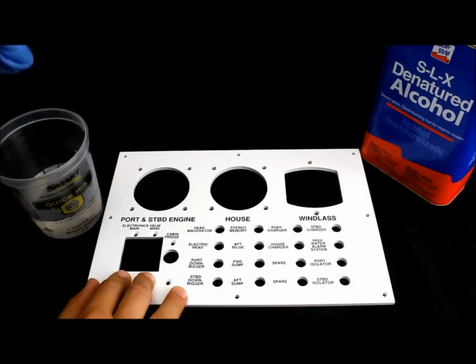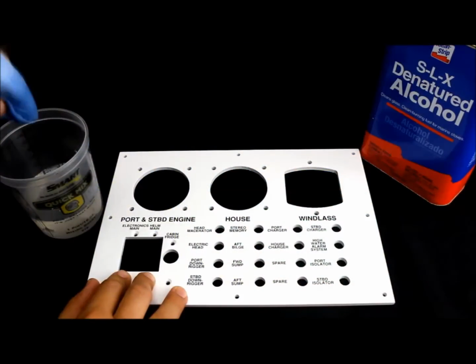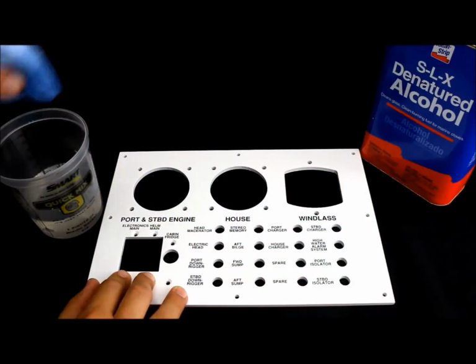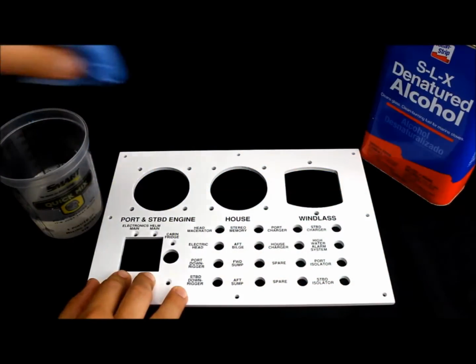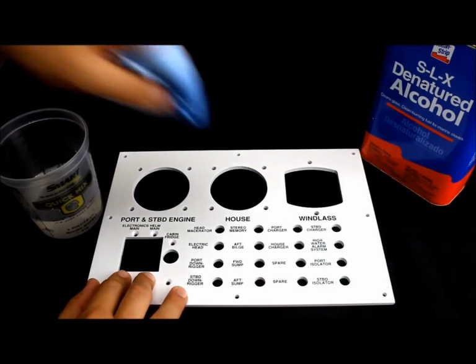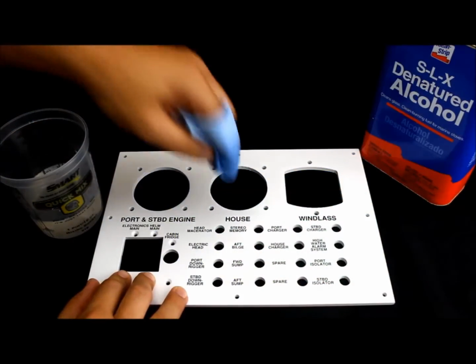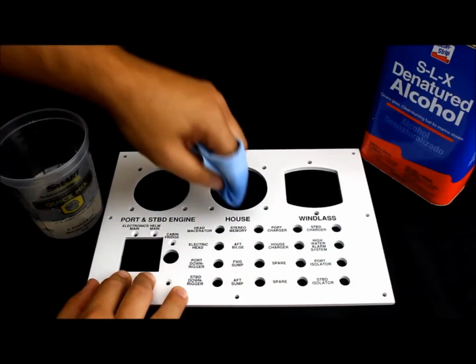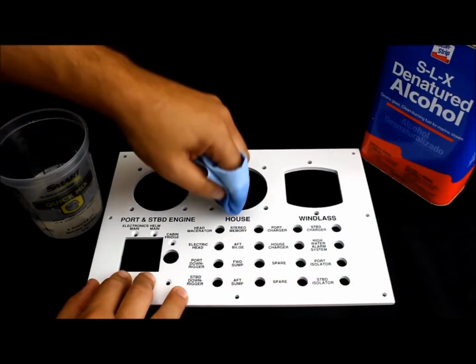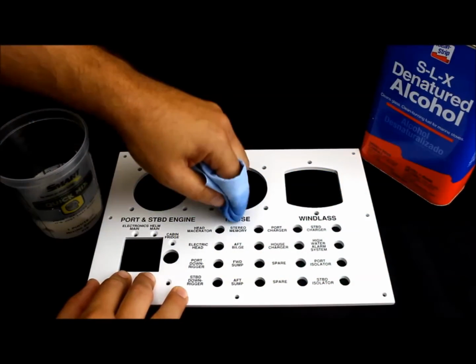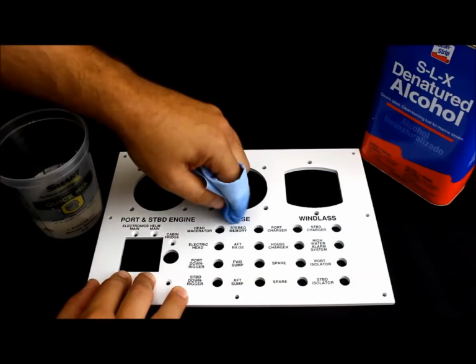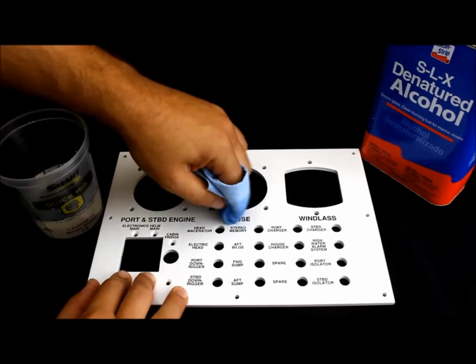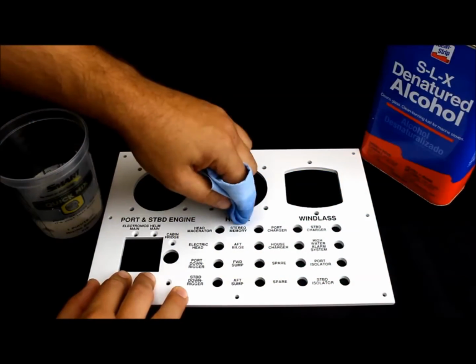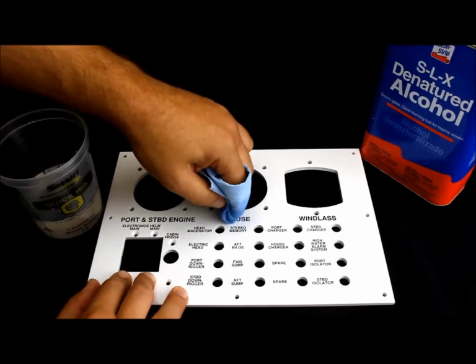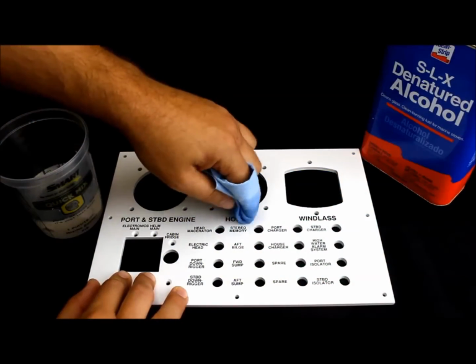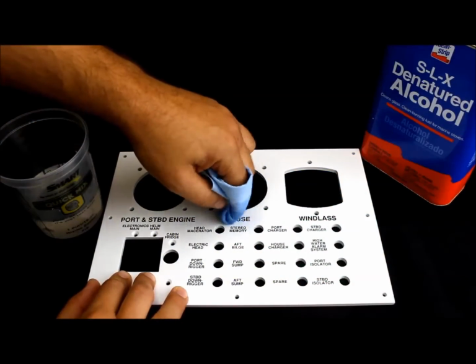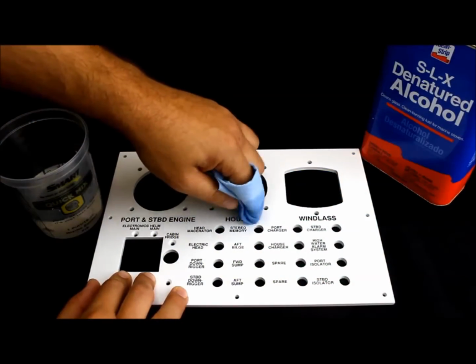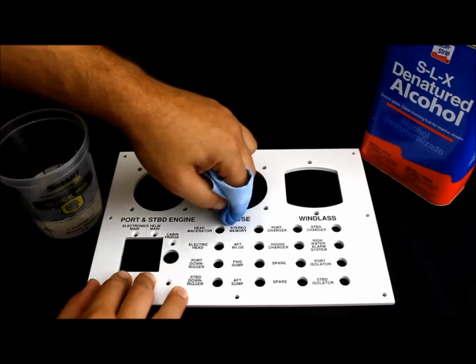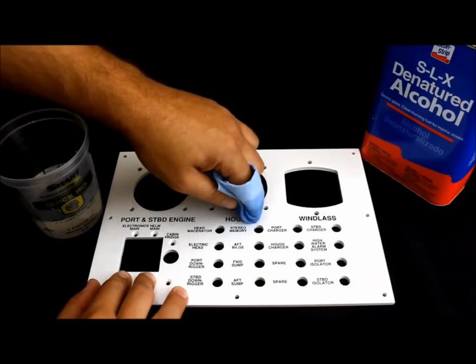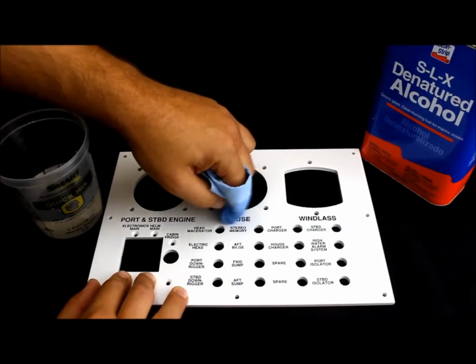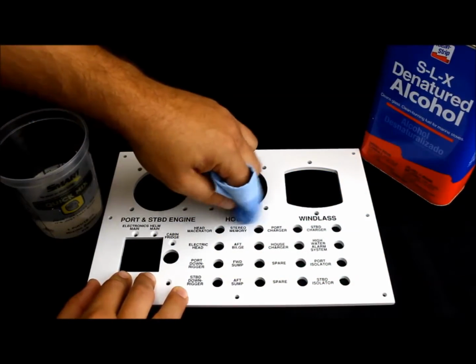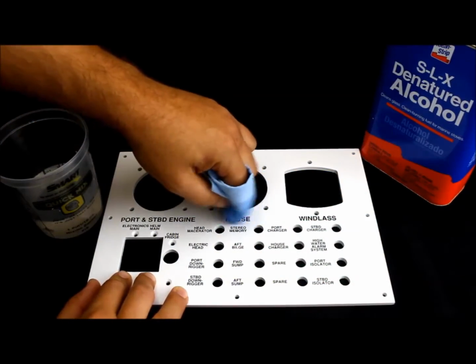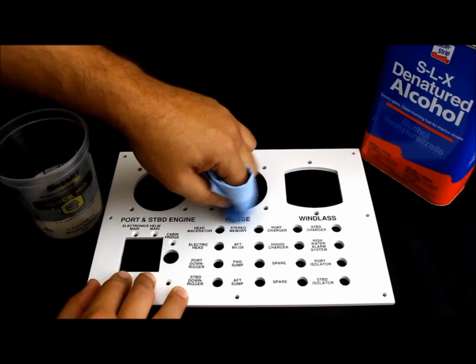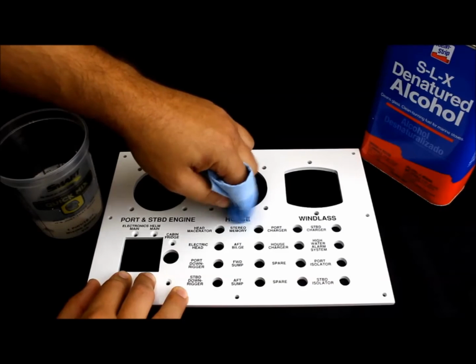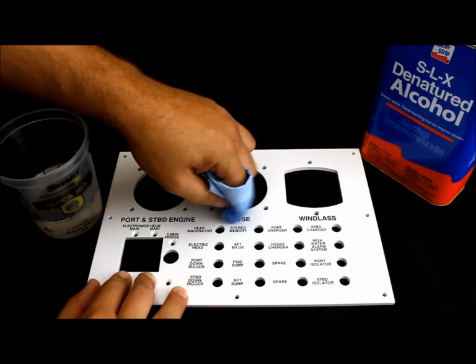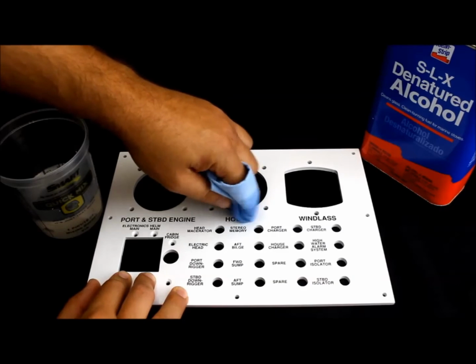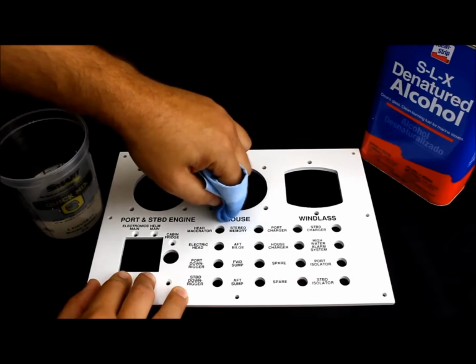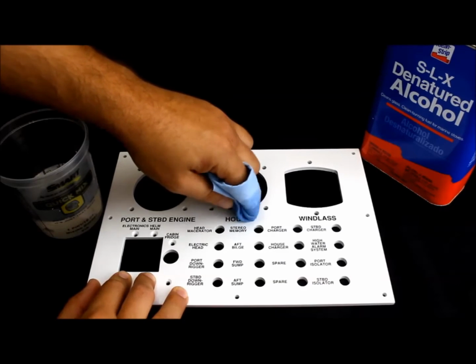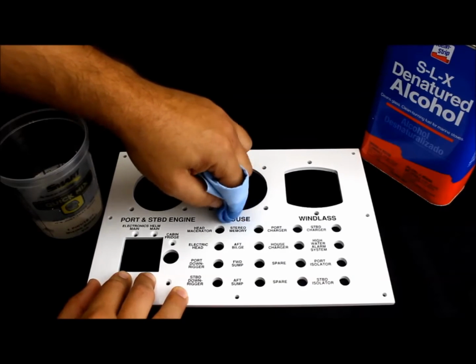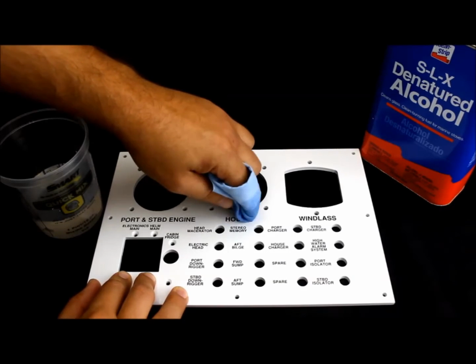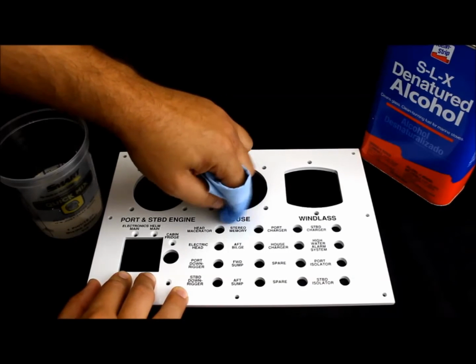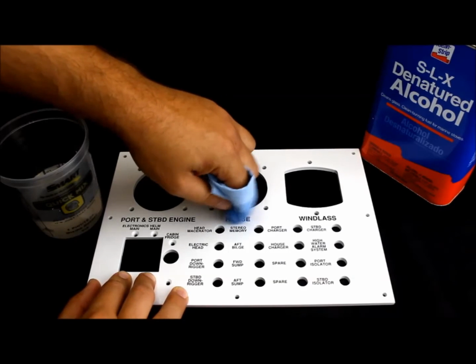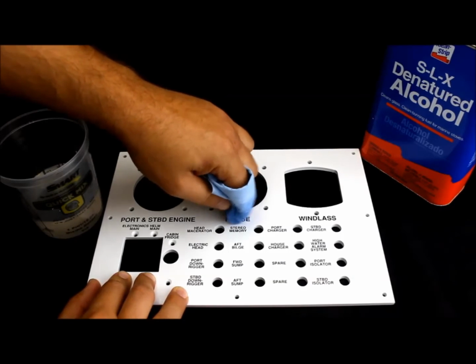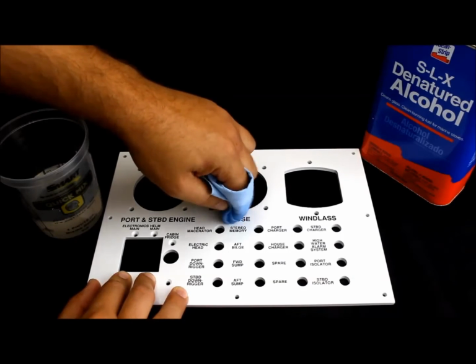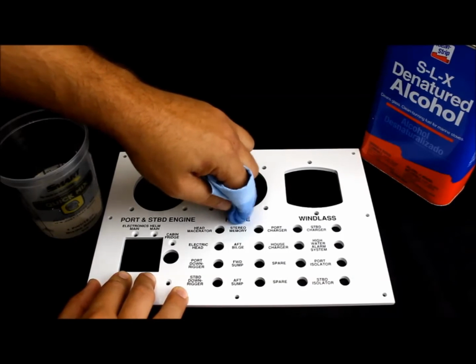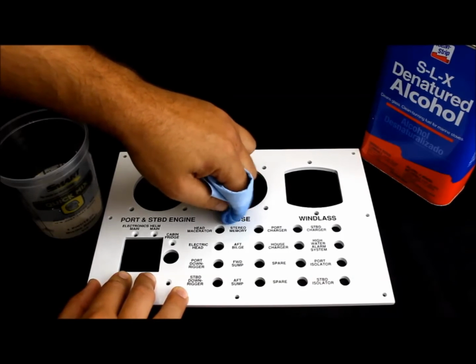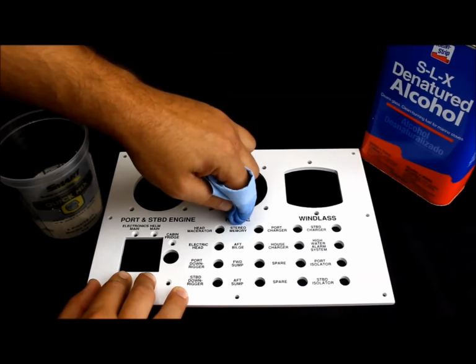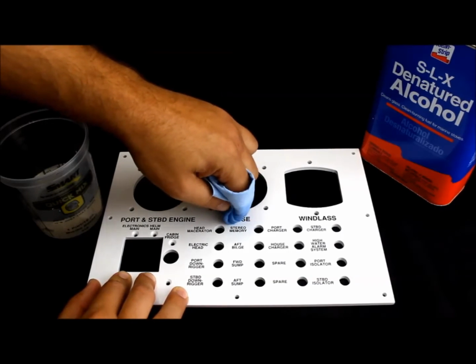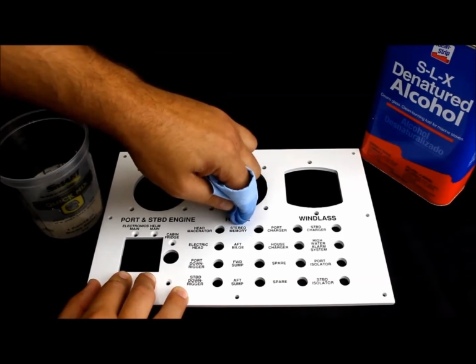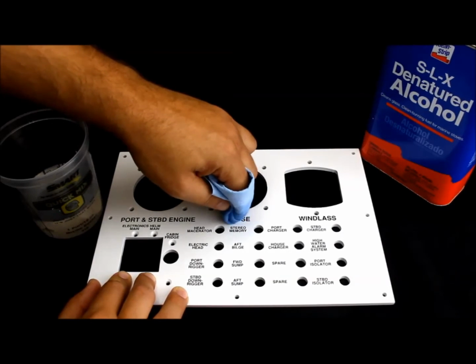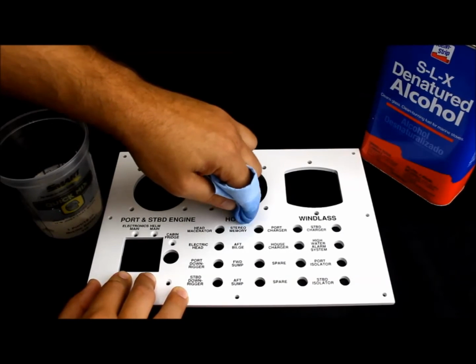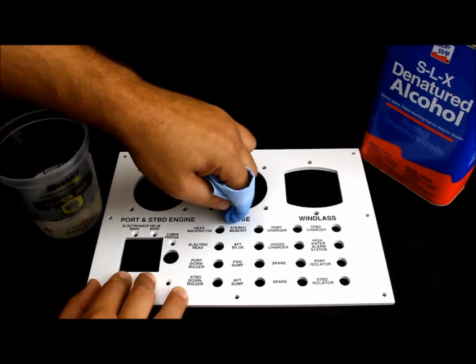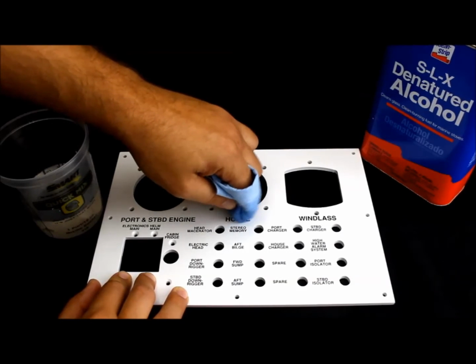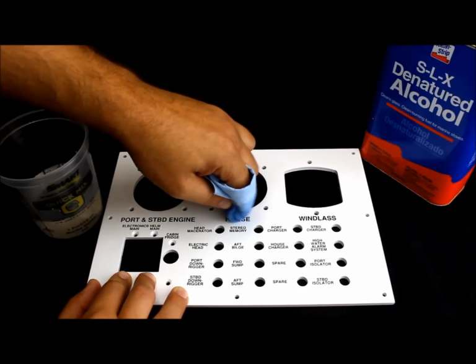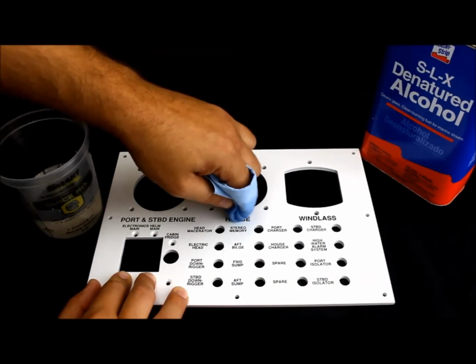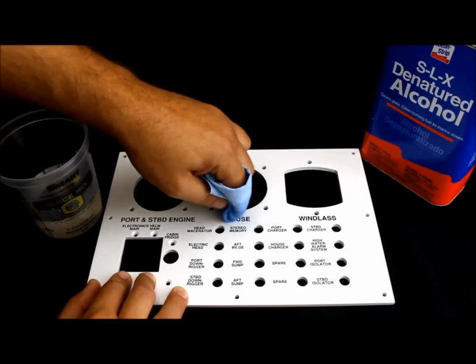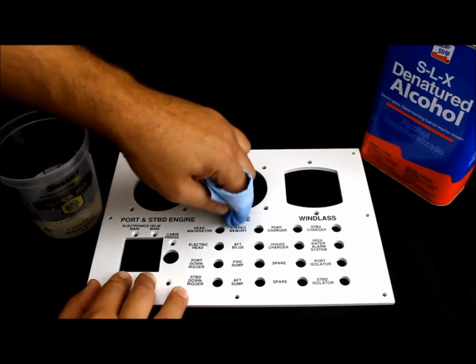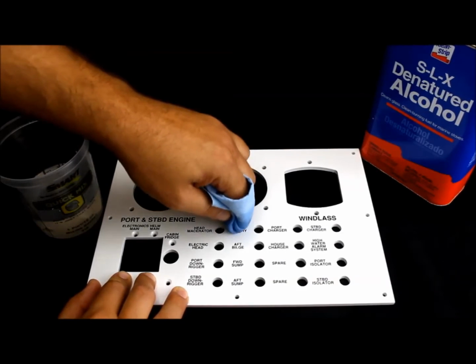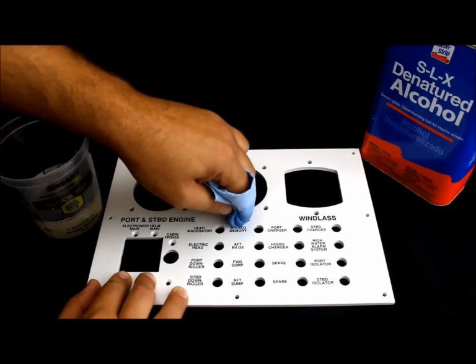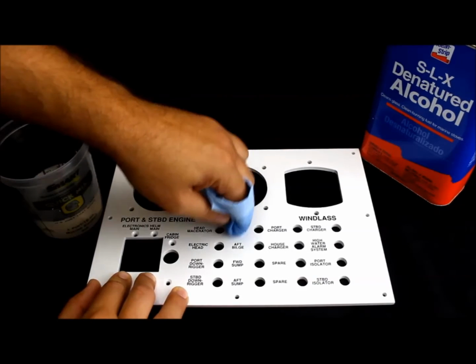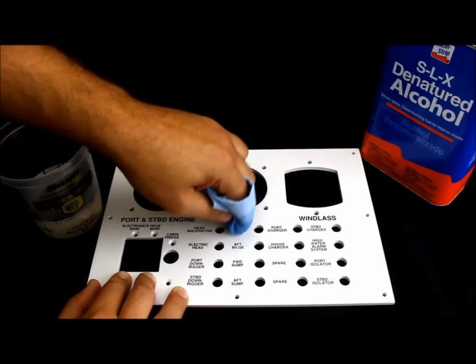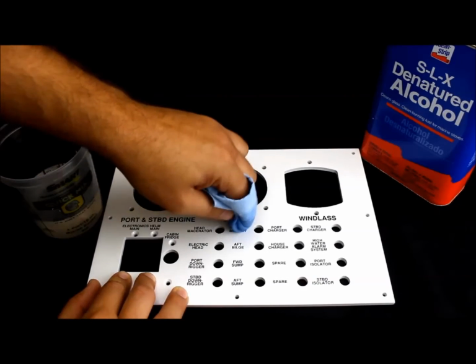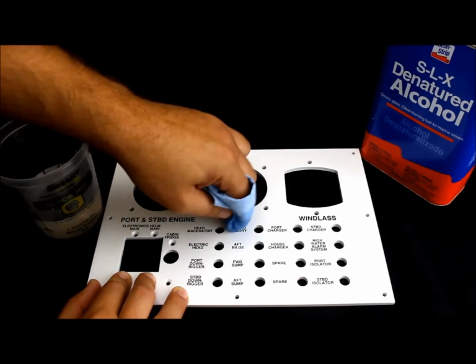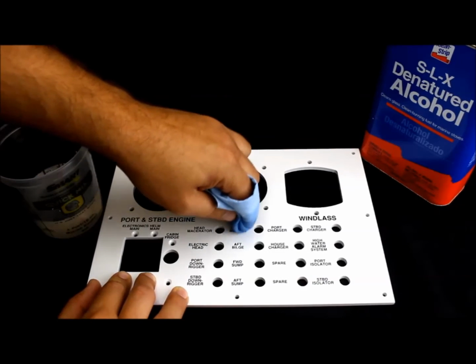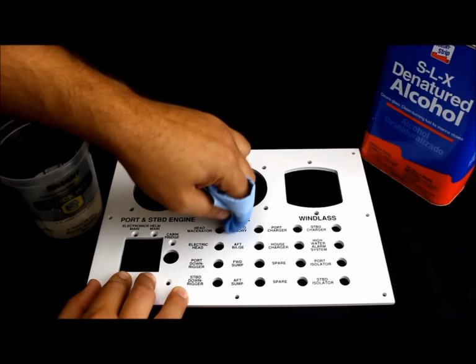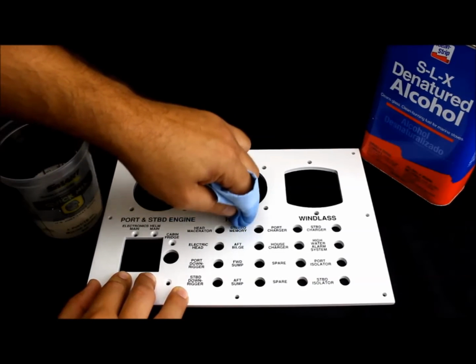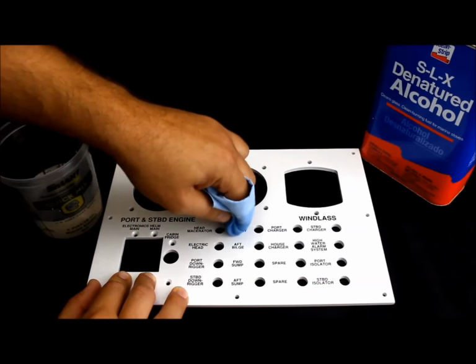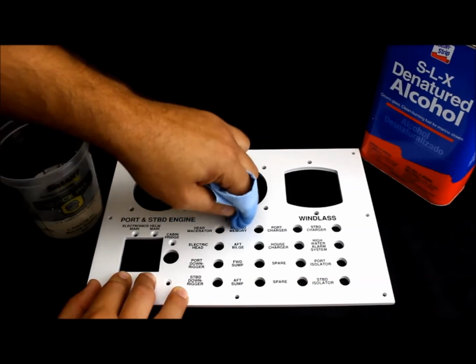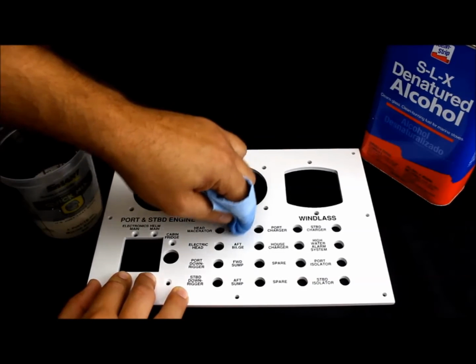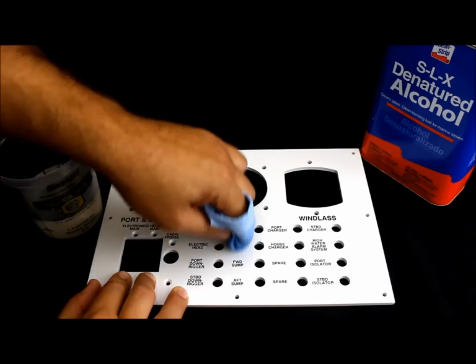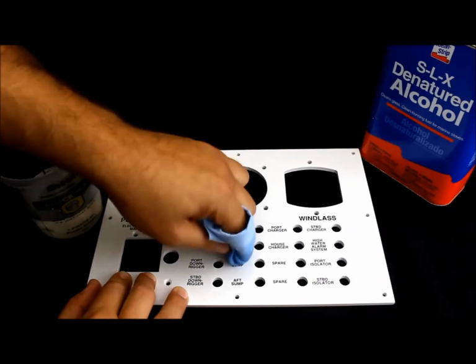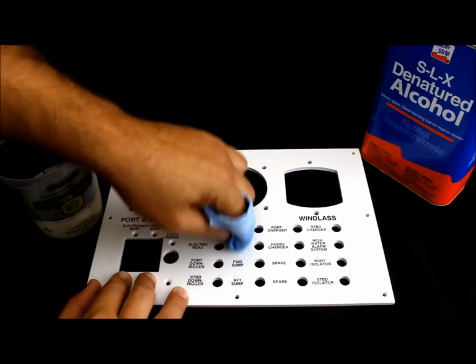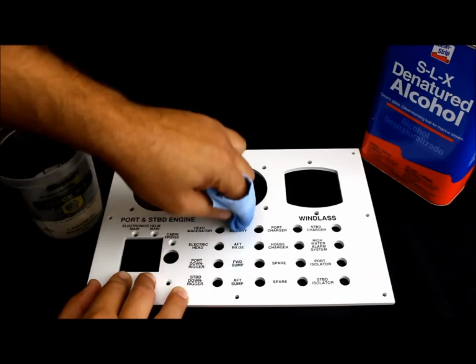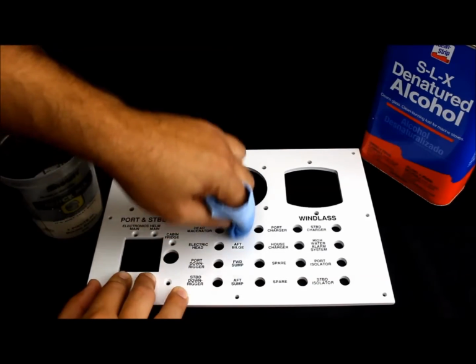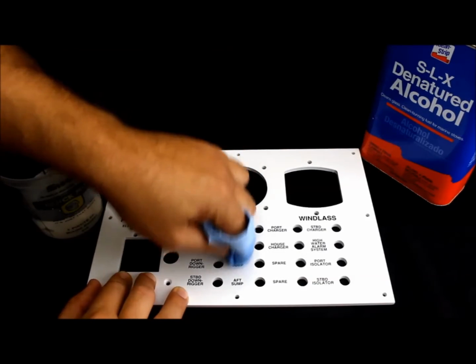The UV curing of the ink ensures that the end product will be resistant to sunlight, weather, and most solvents.